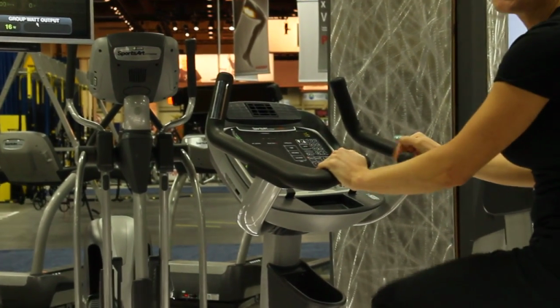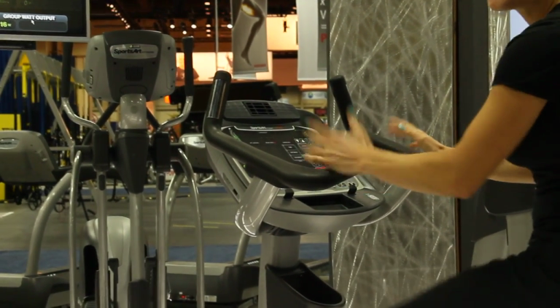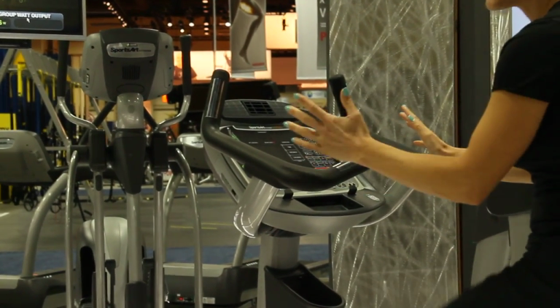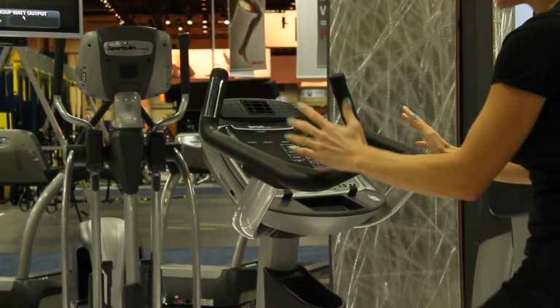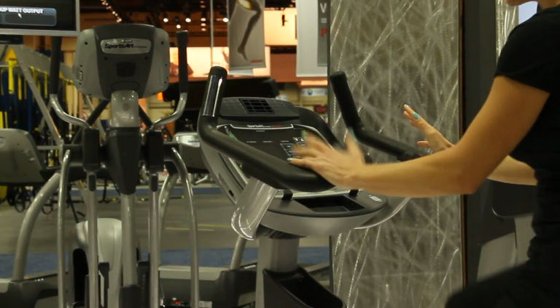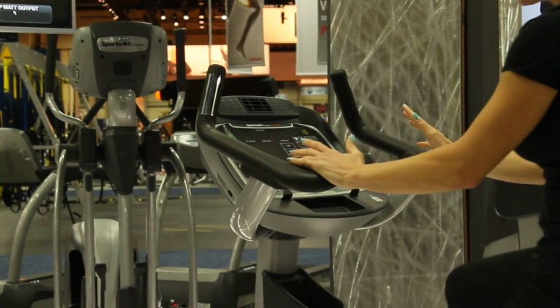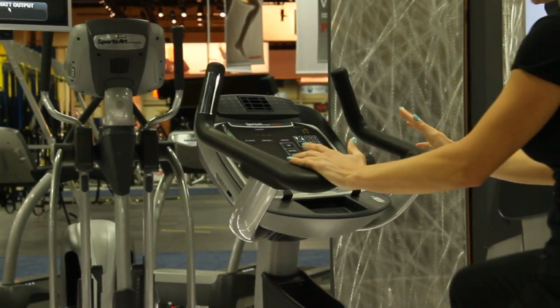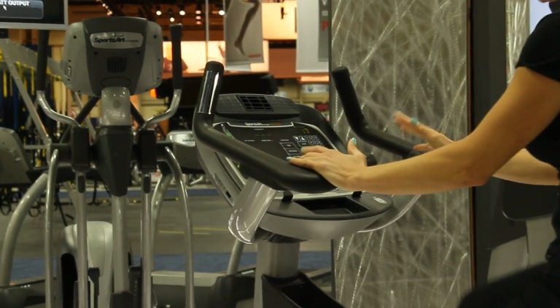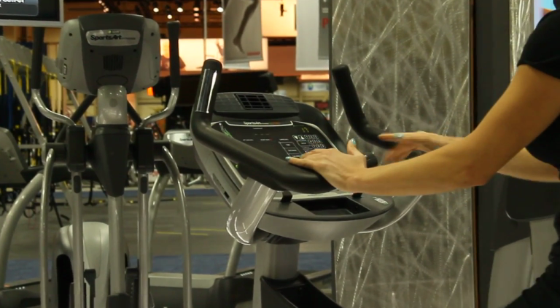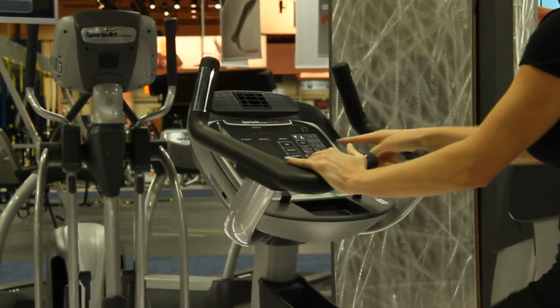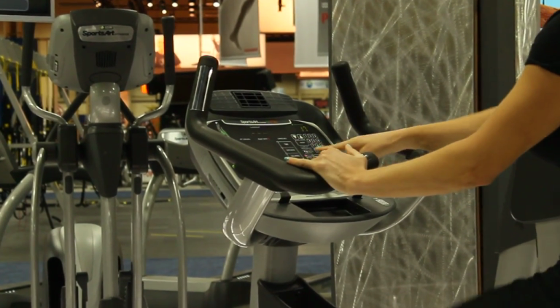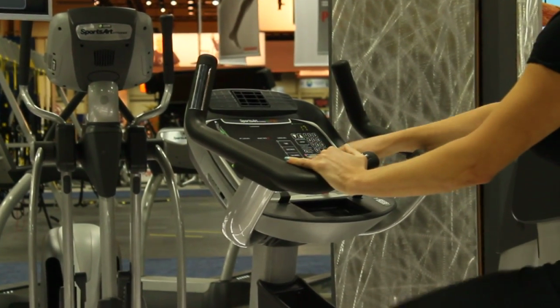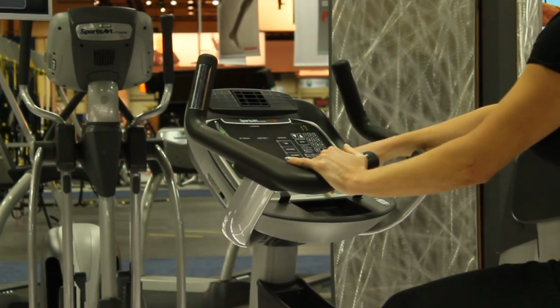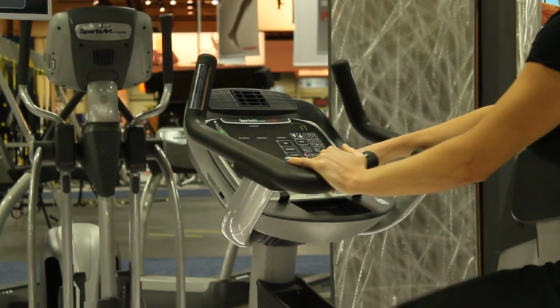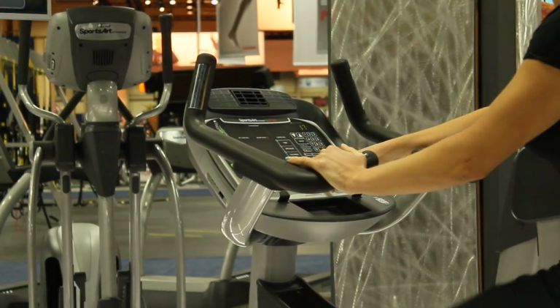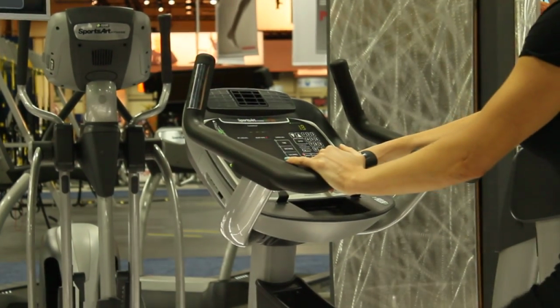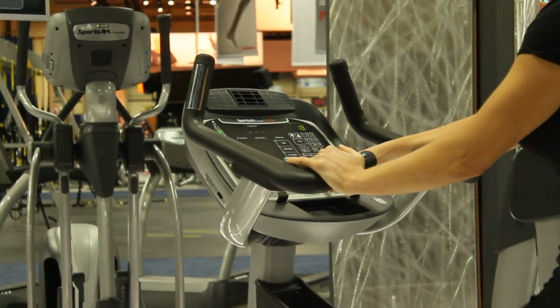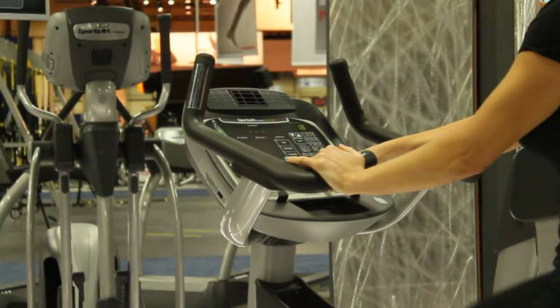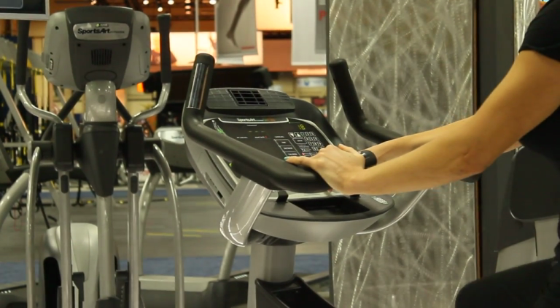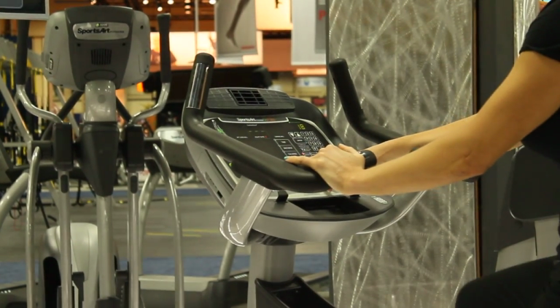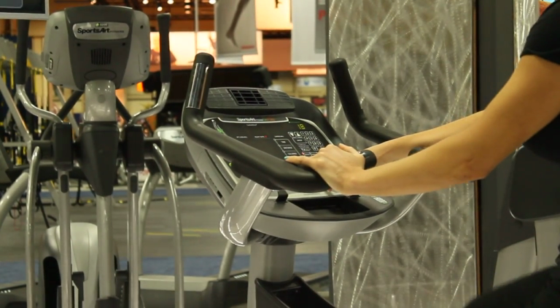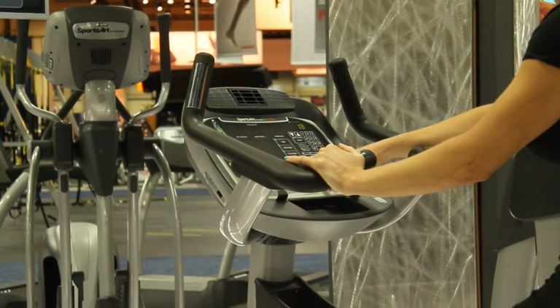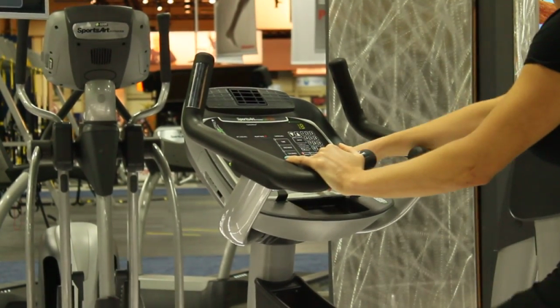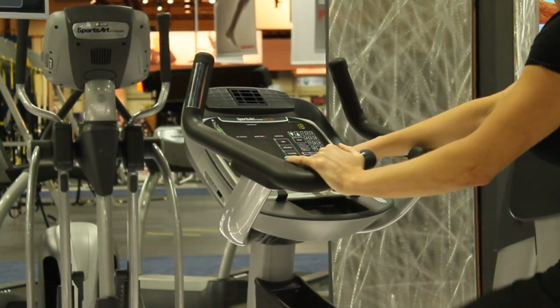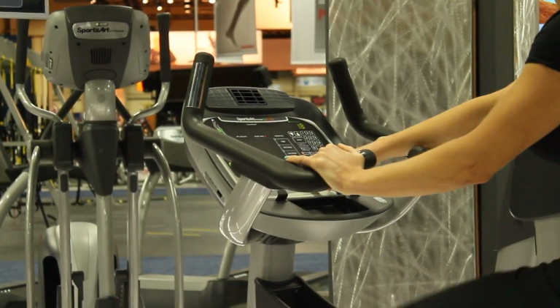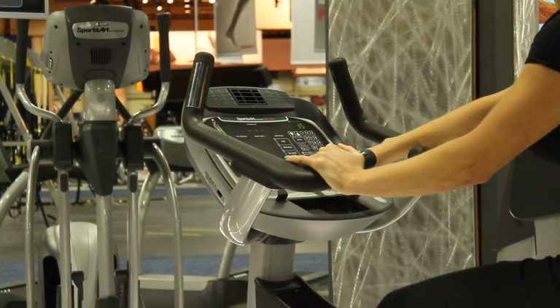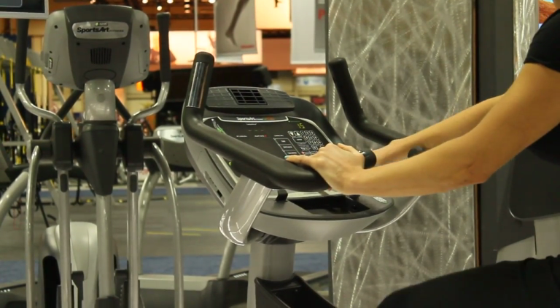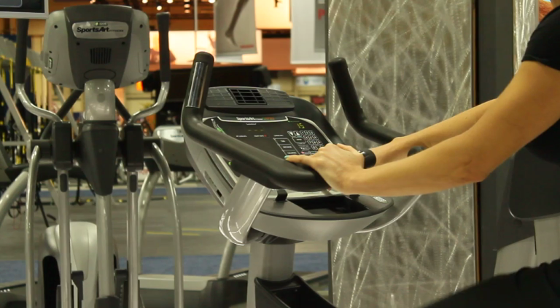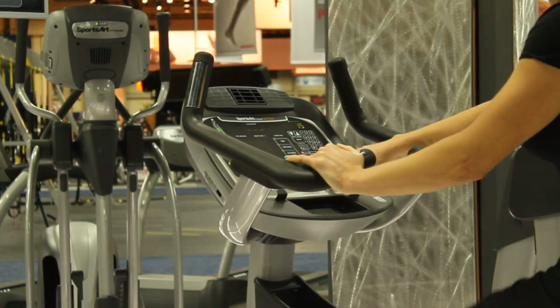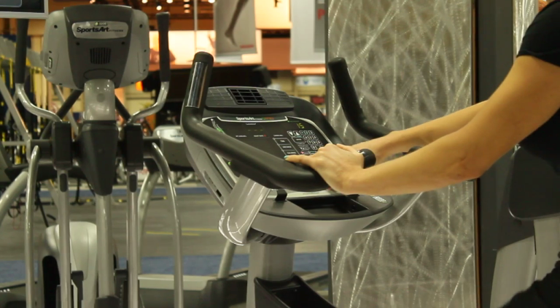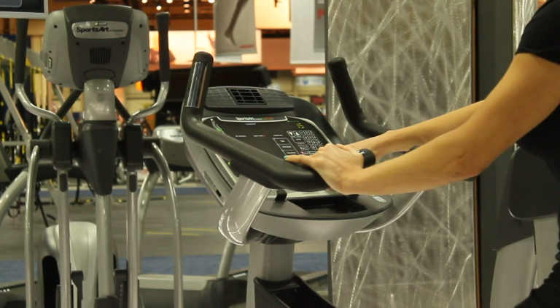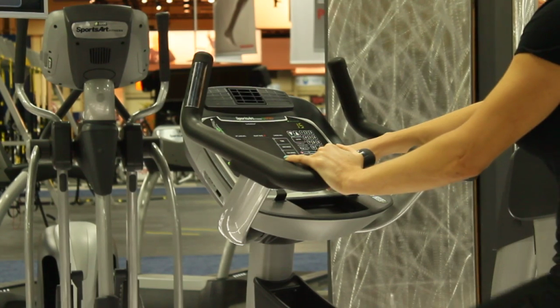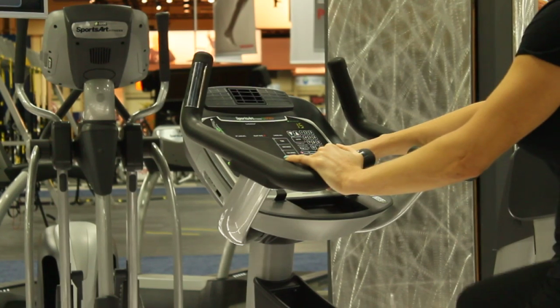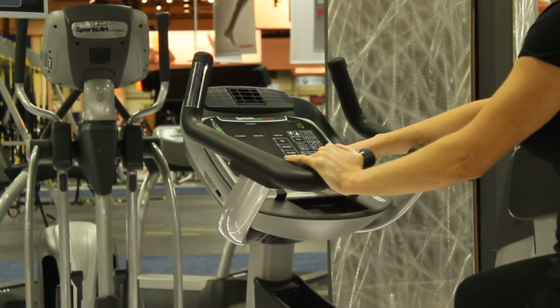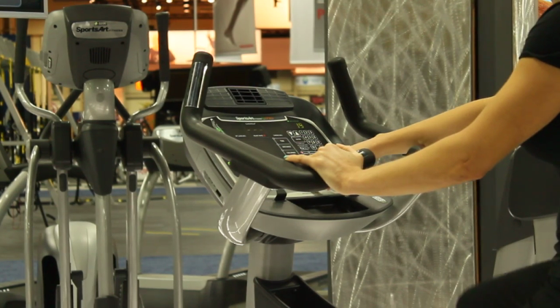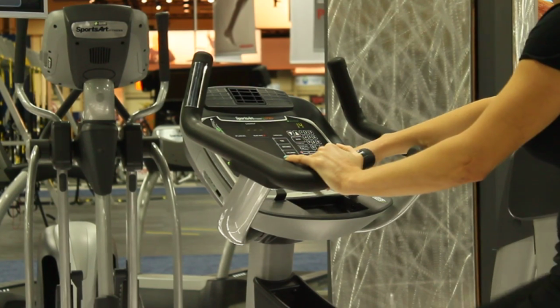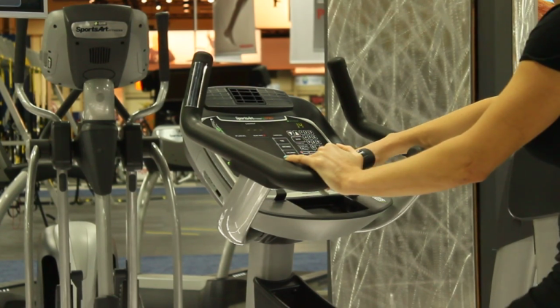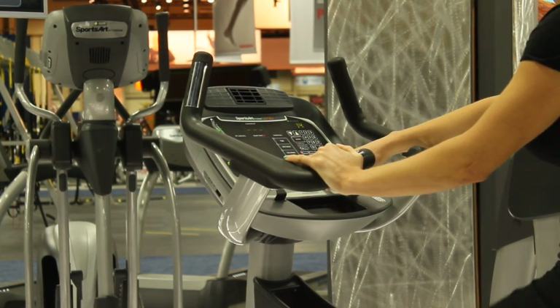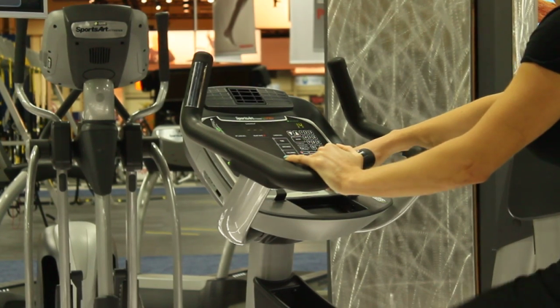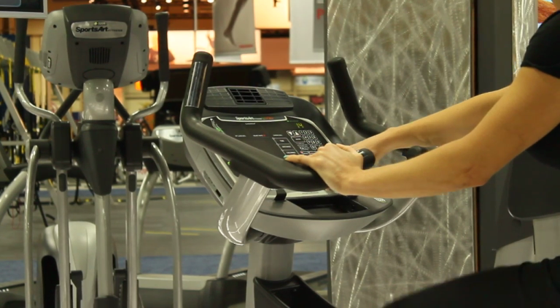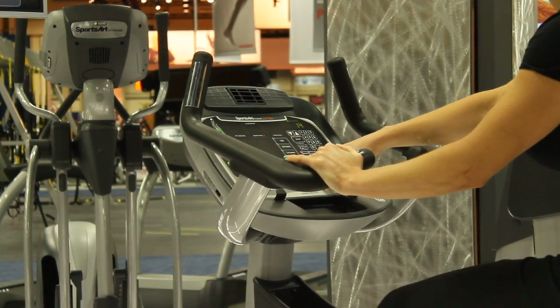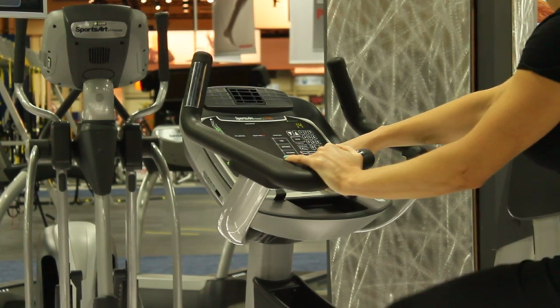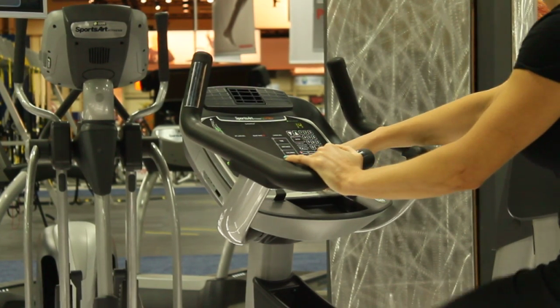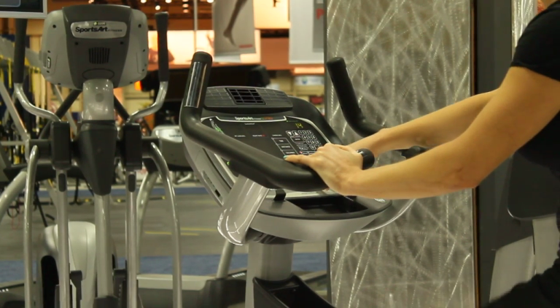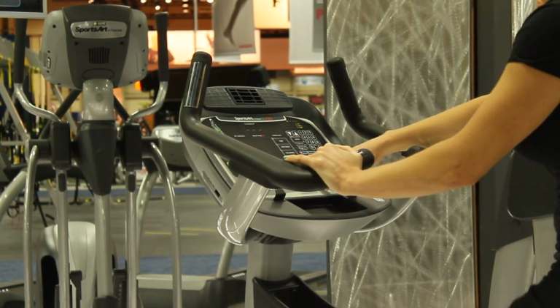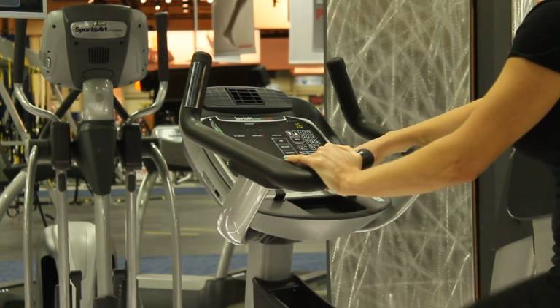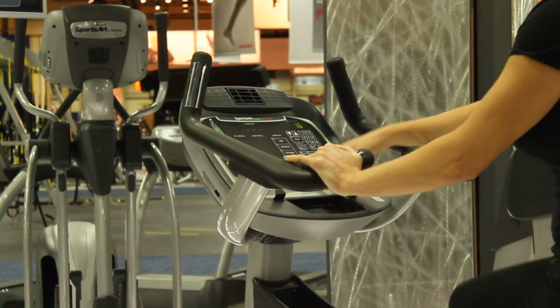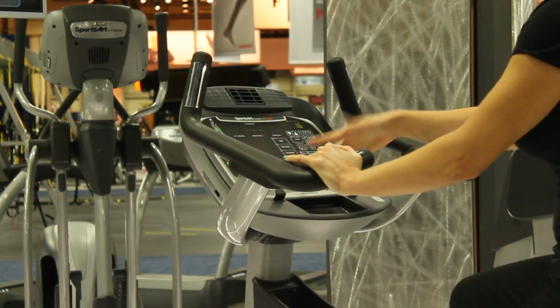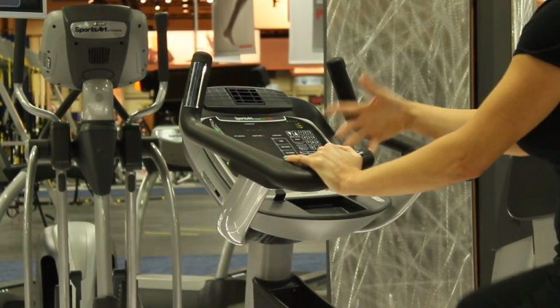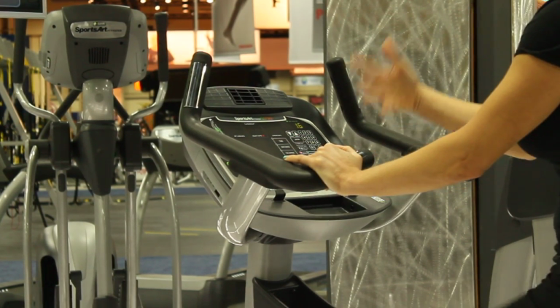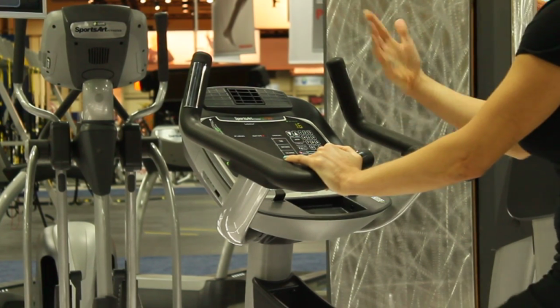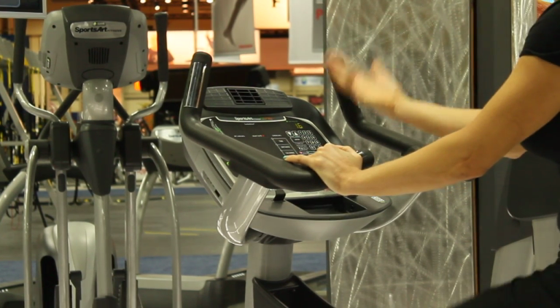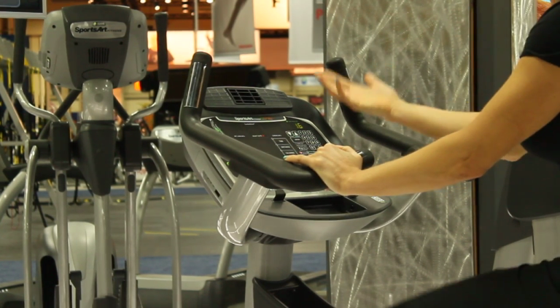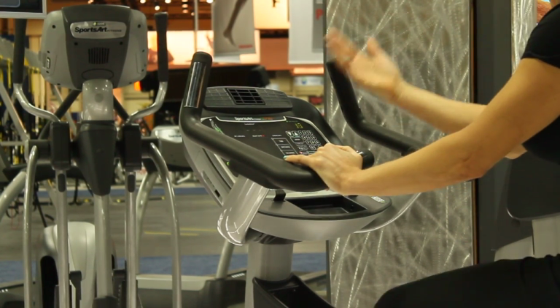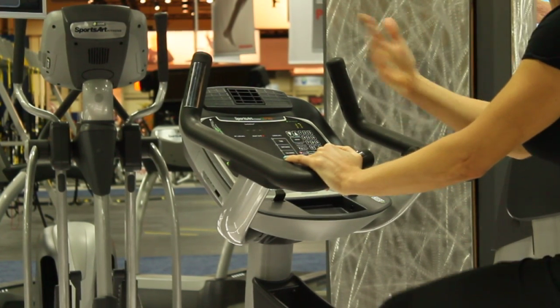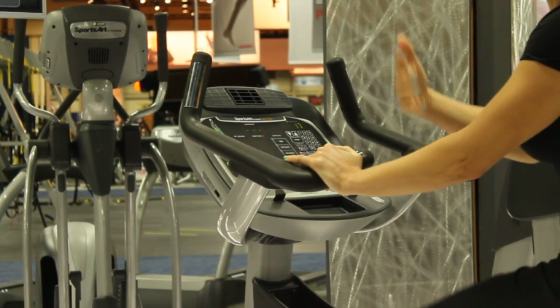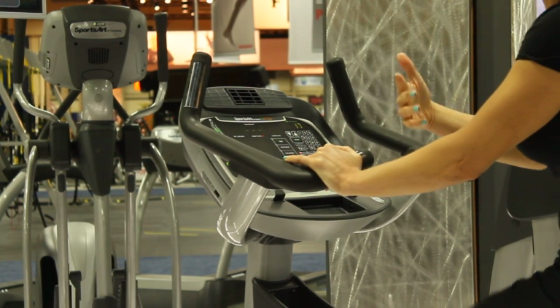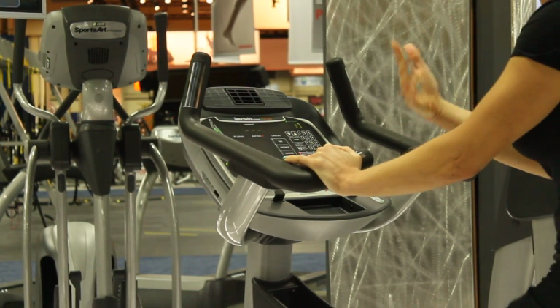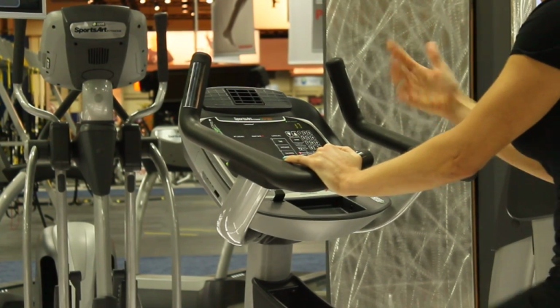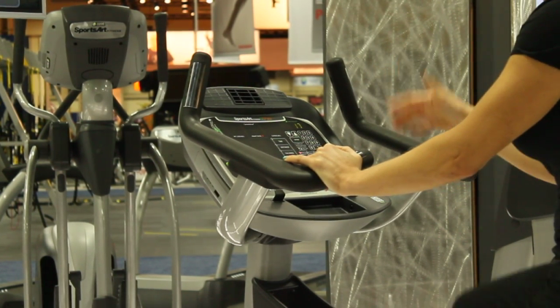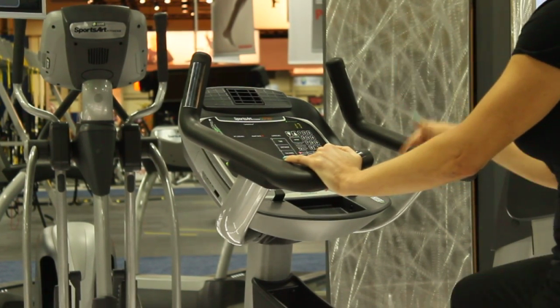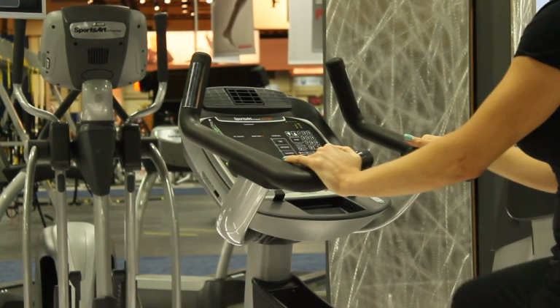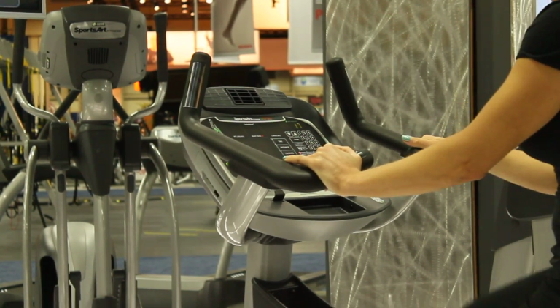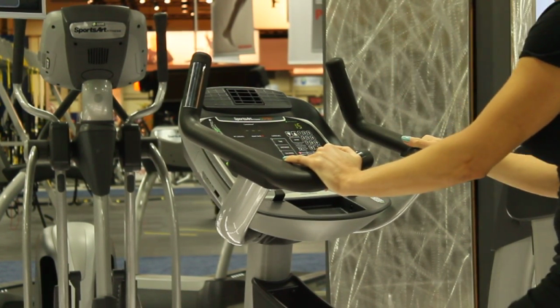You can adjust your workout level with the arrows up or down right in the center here. That'll make it easier, harder, or add more resistance.